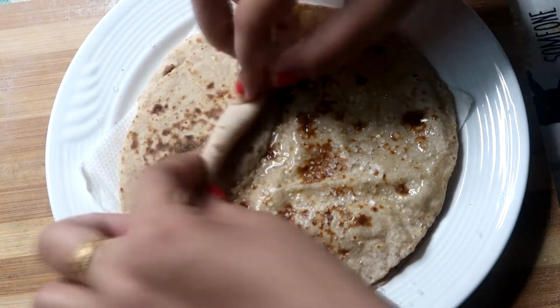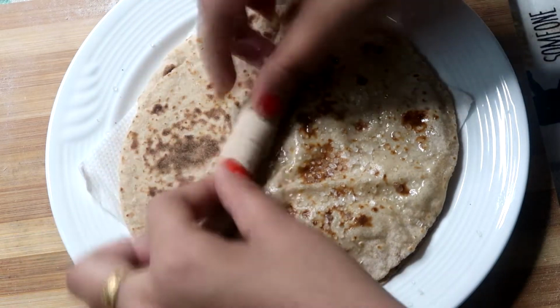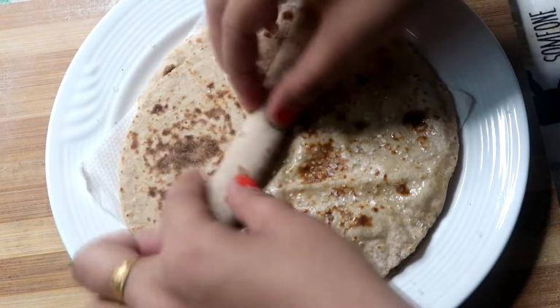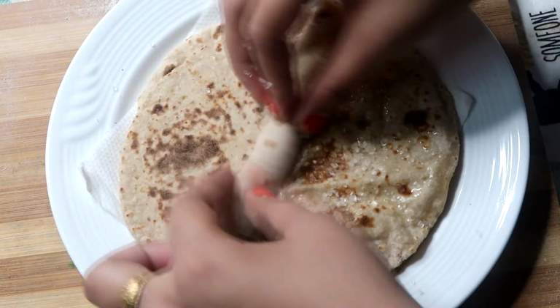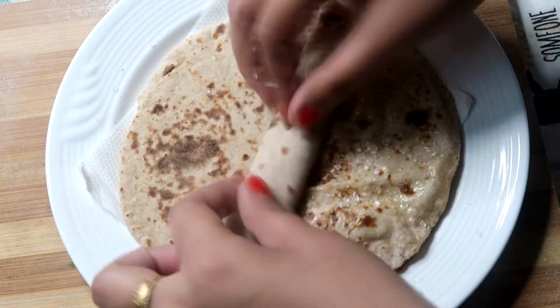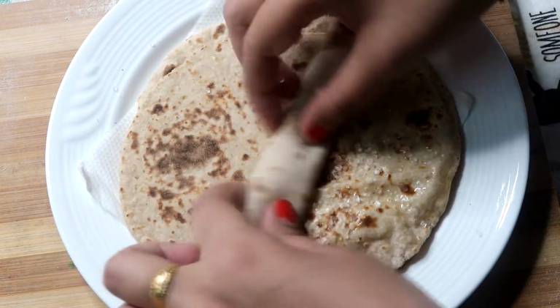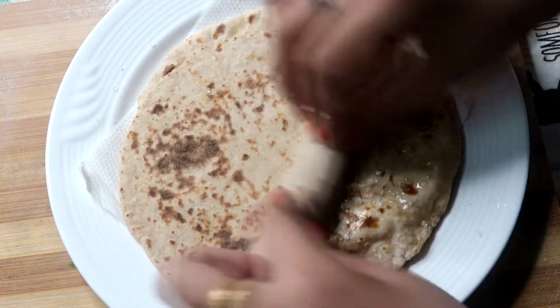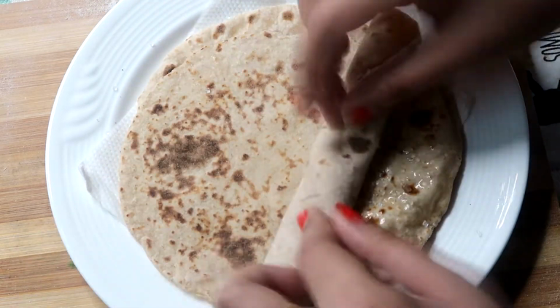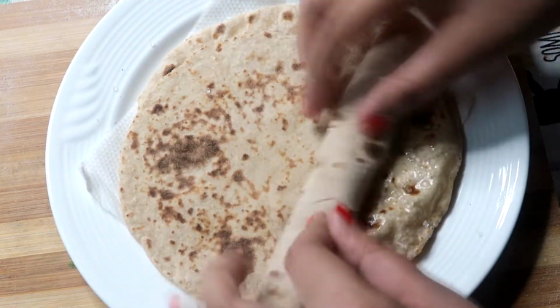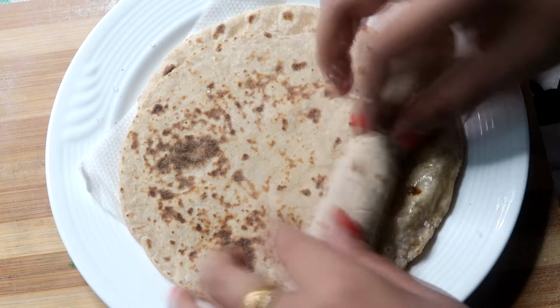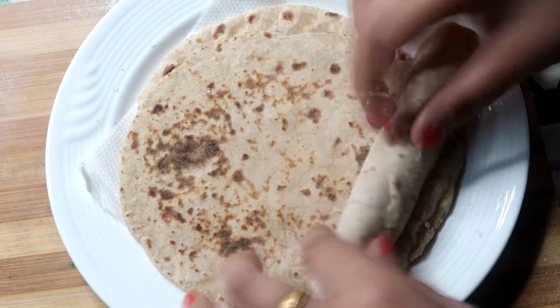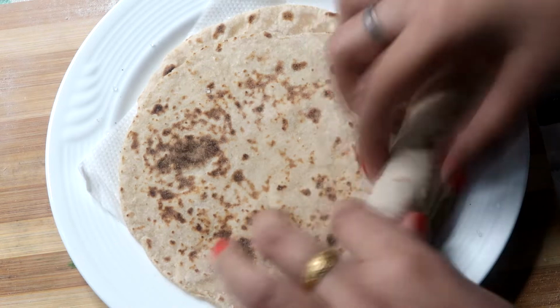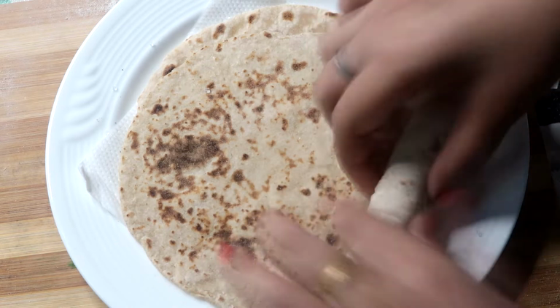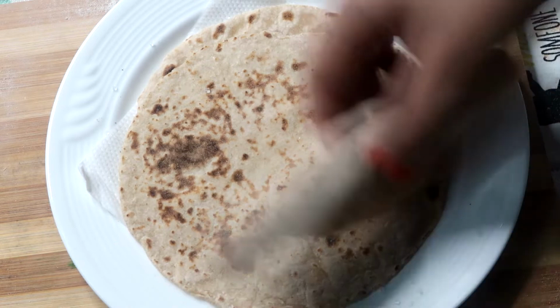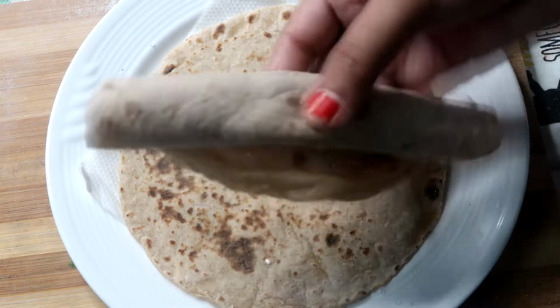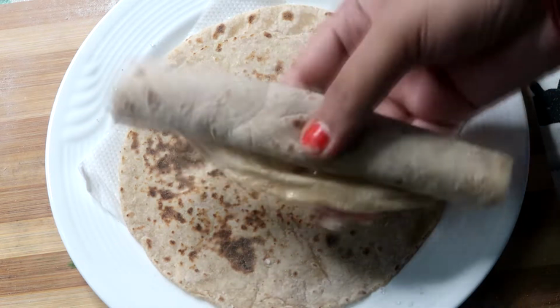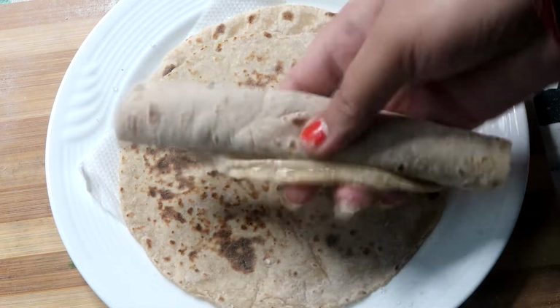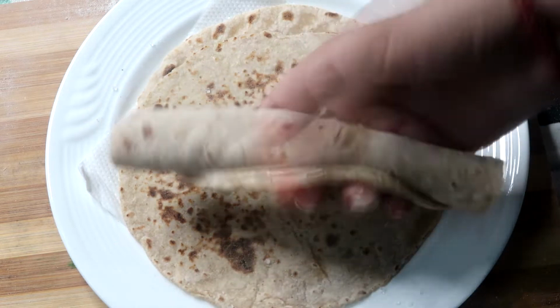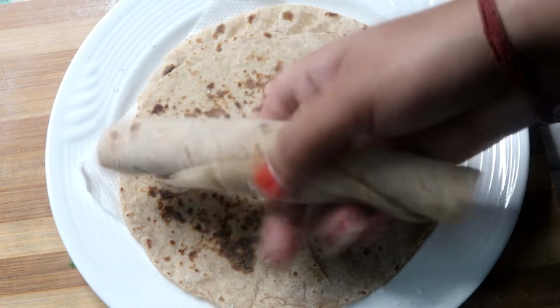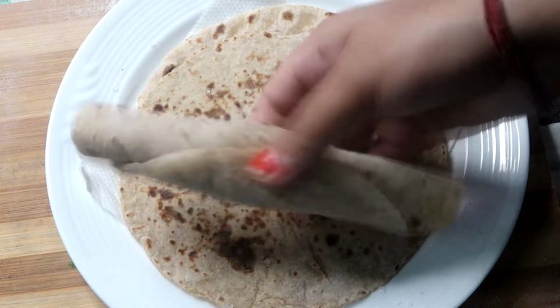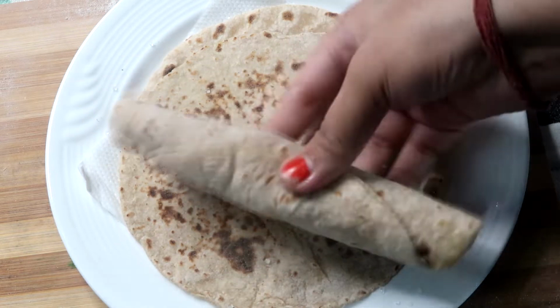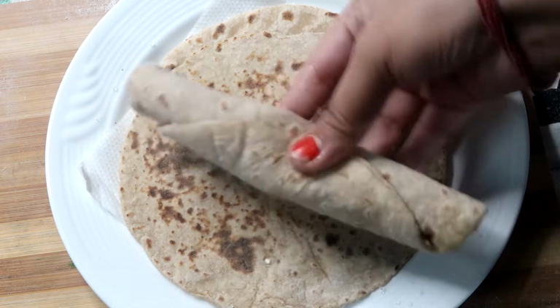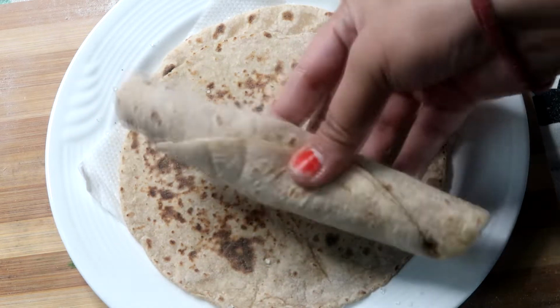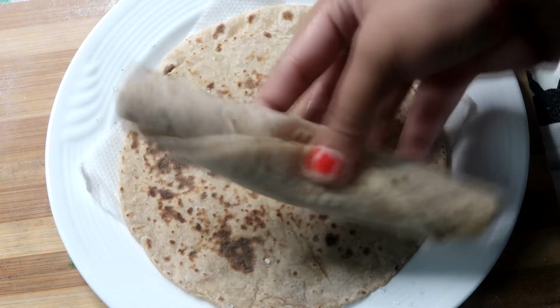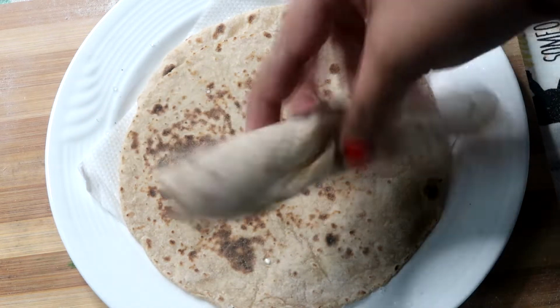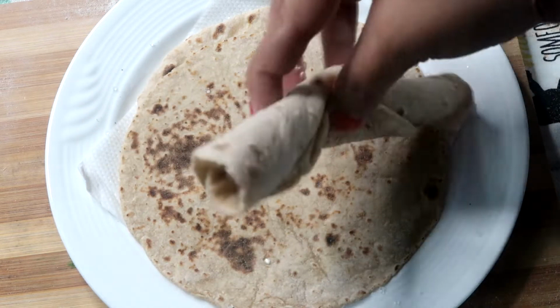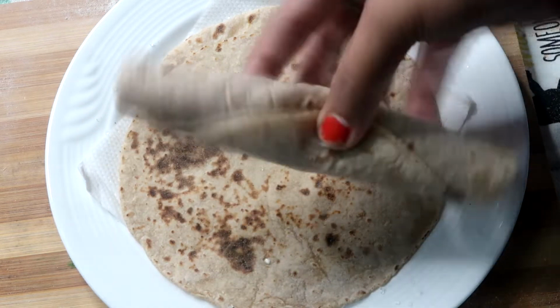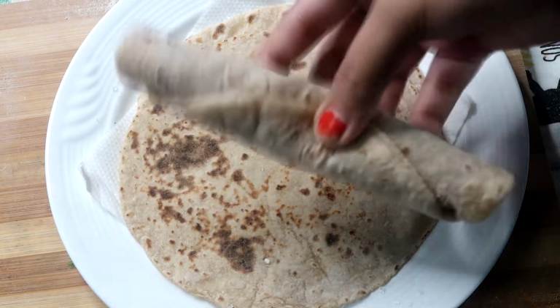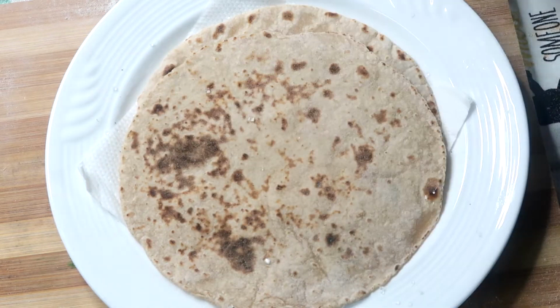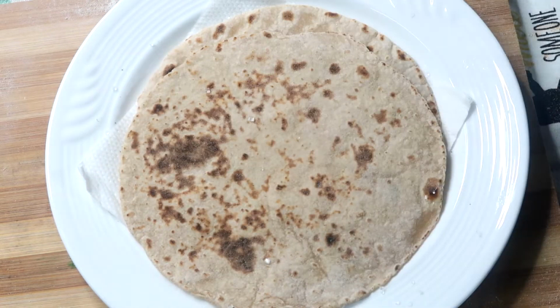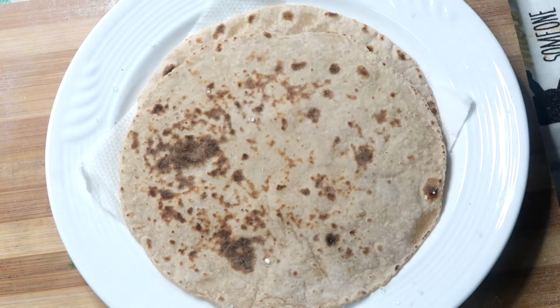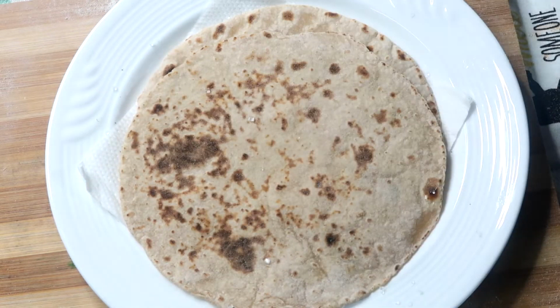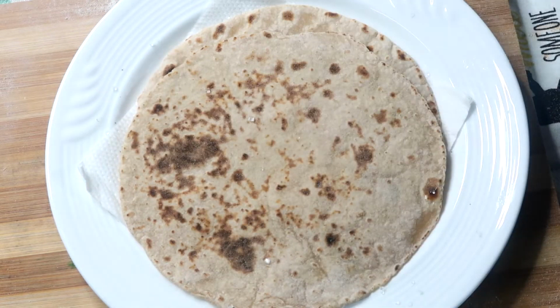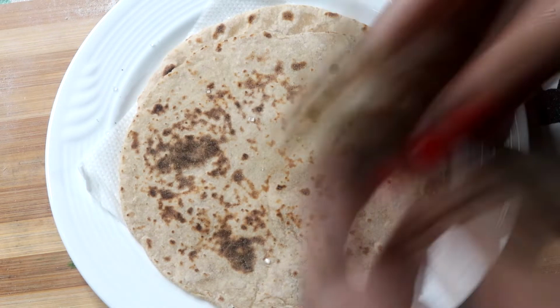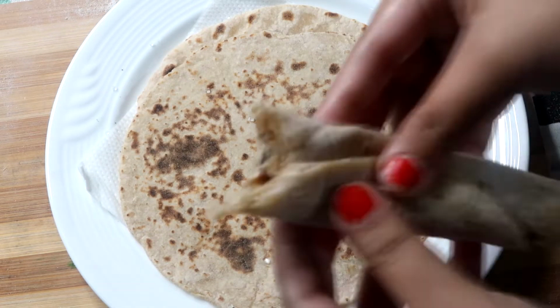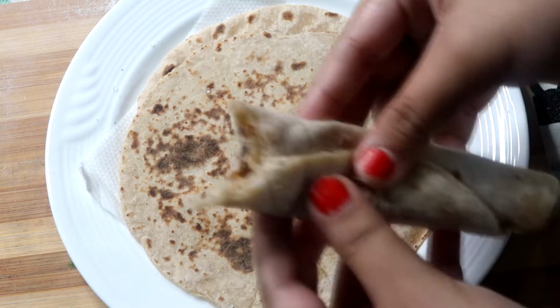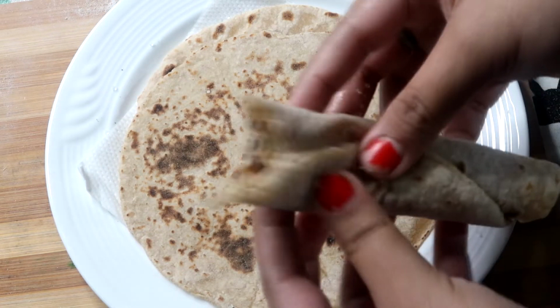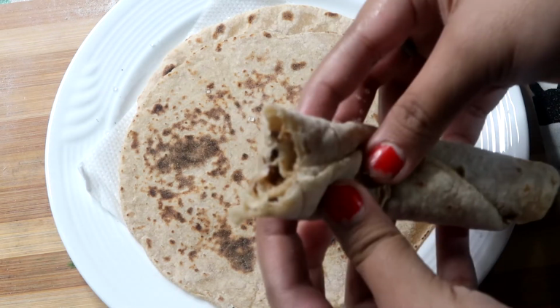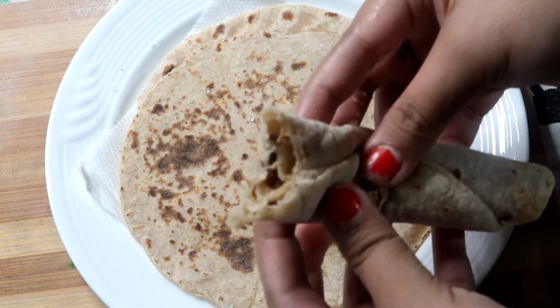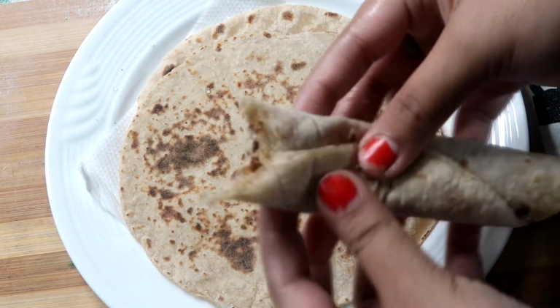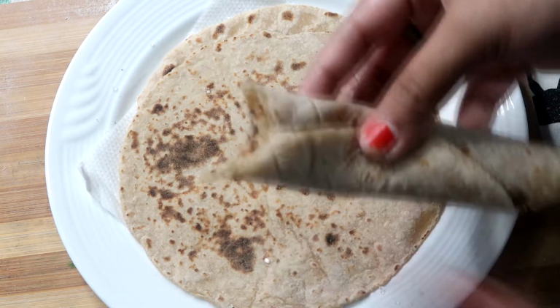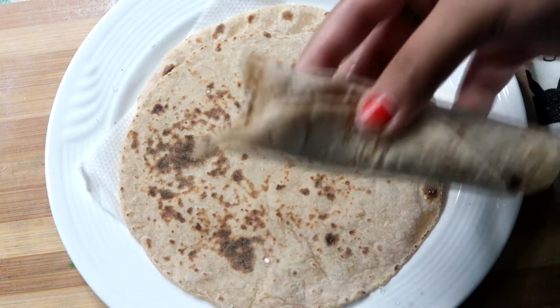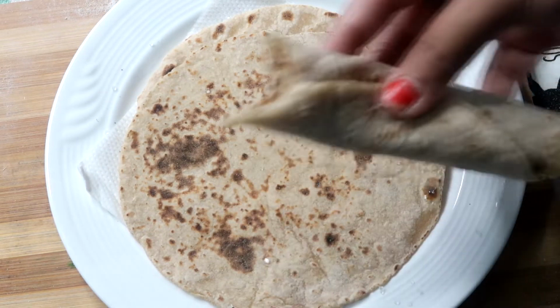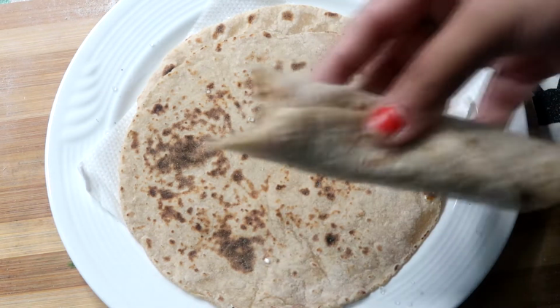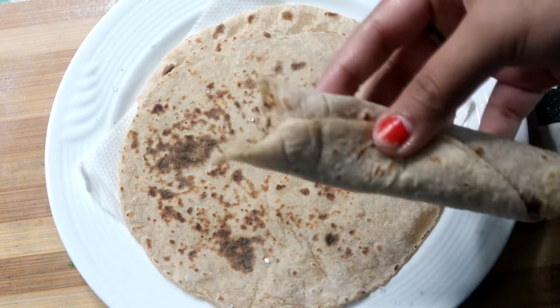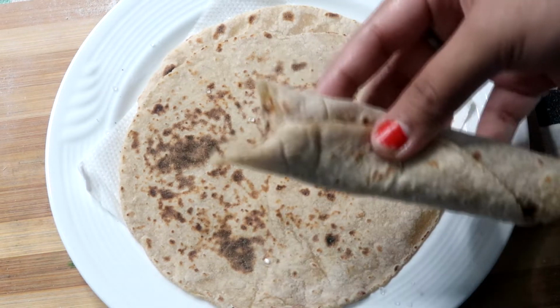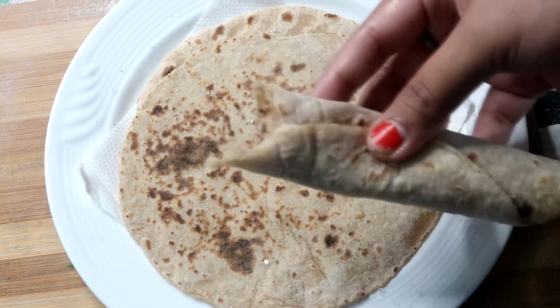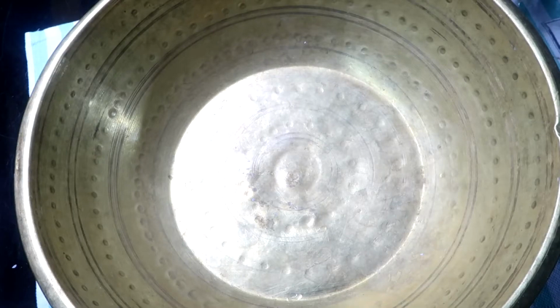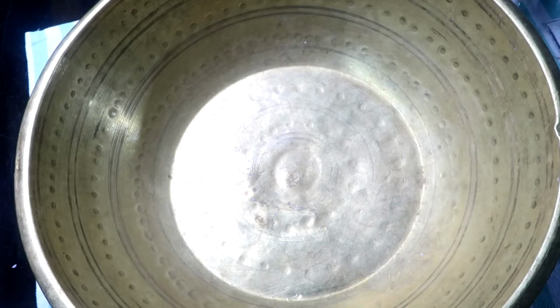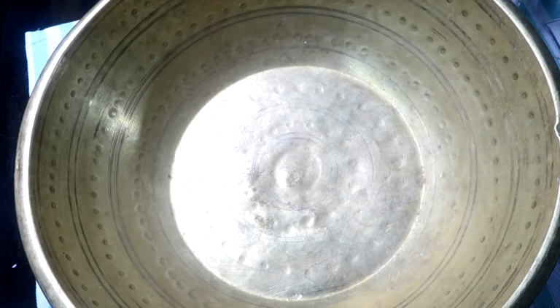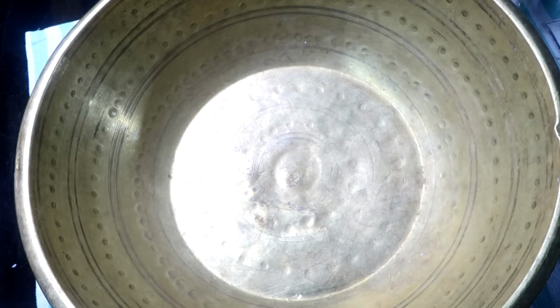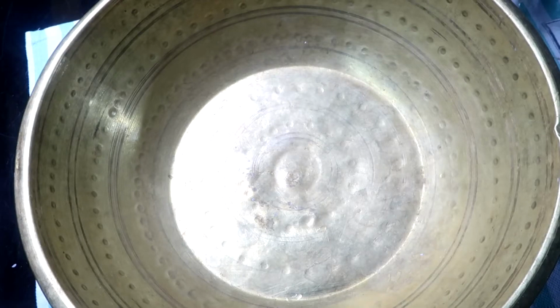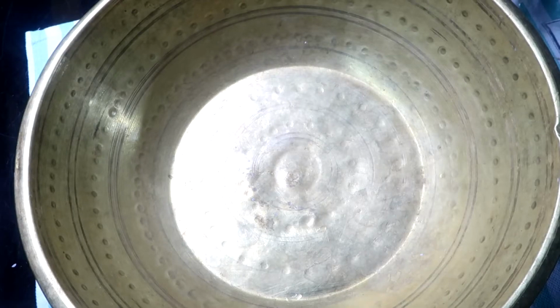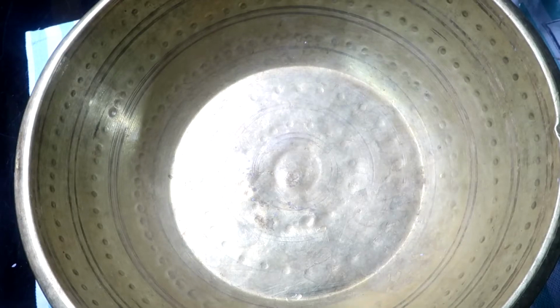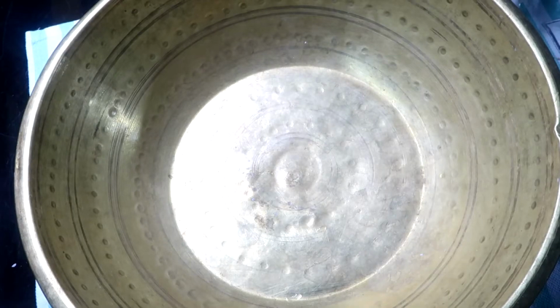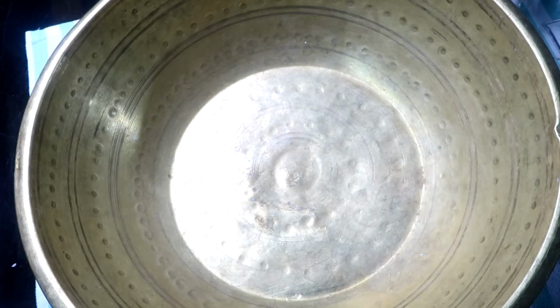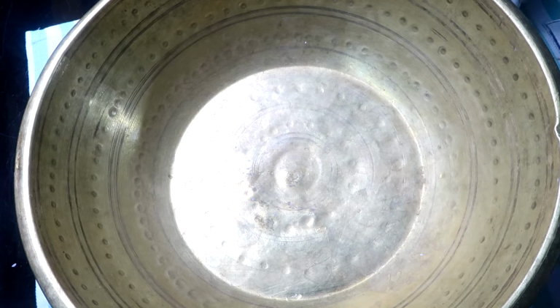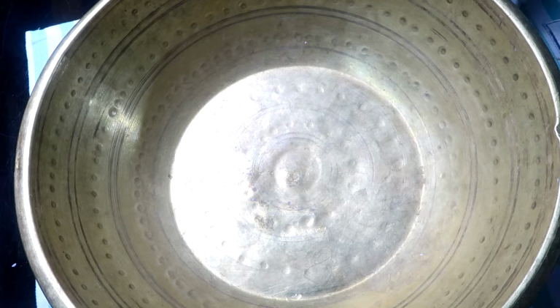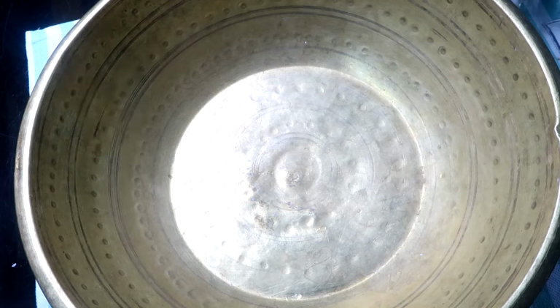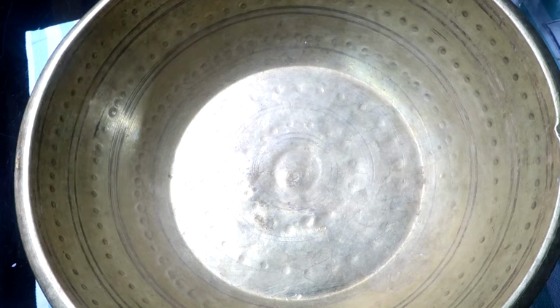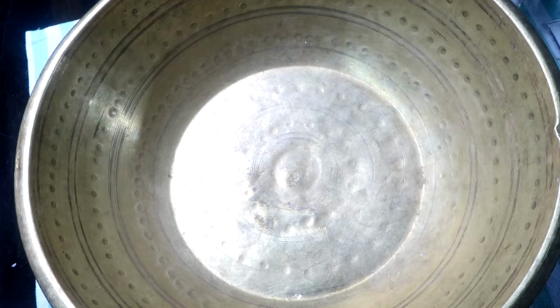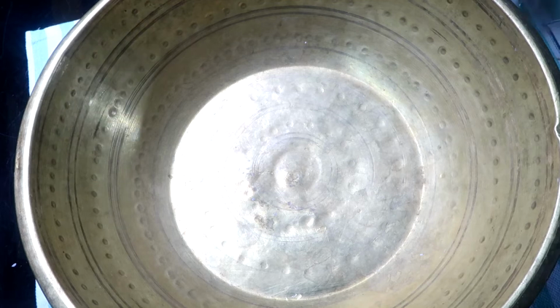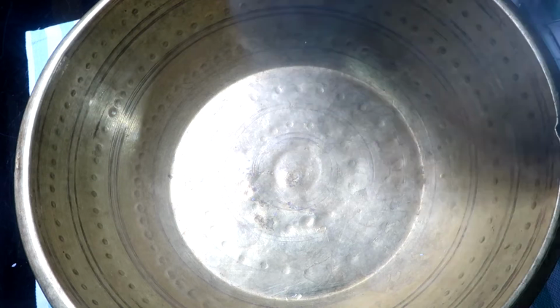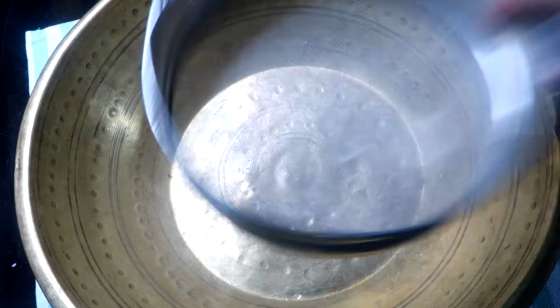So here we are eating roti with cheese. If you want to know what you want to eat it with, let us know about it.